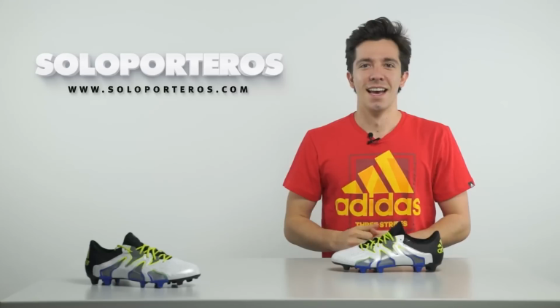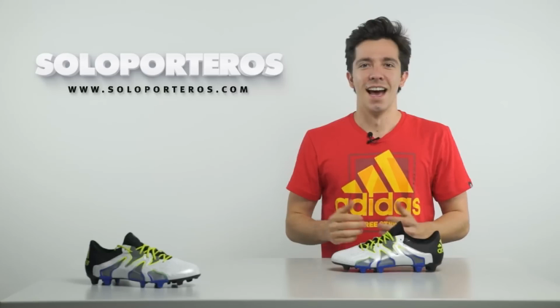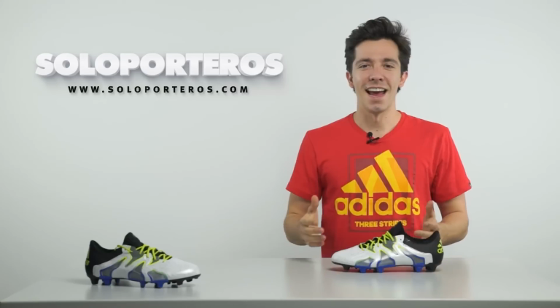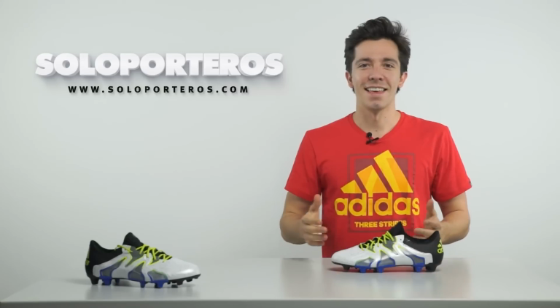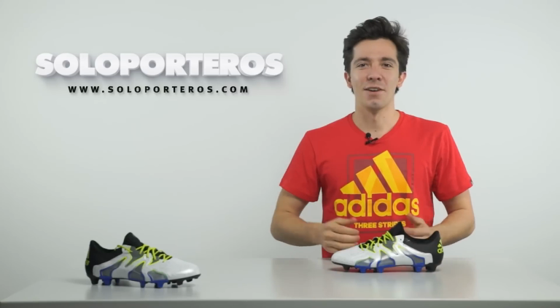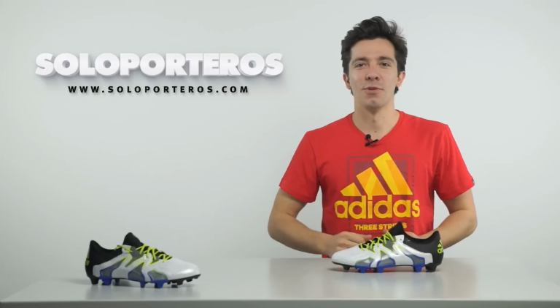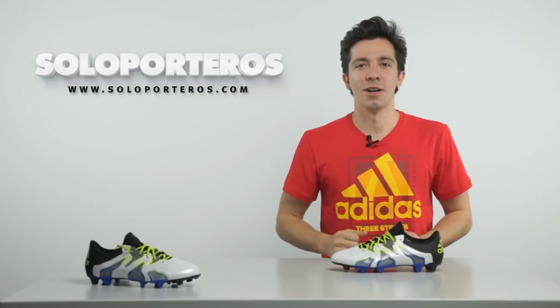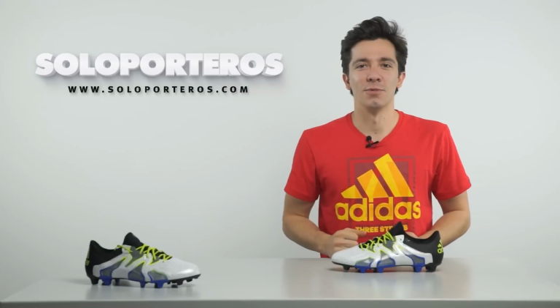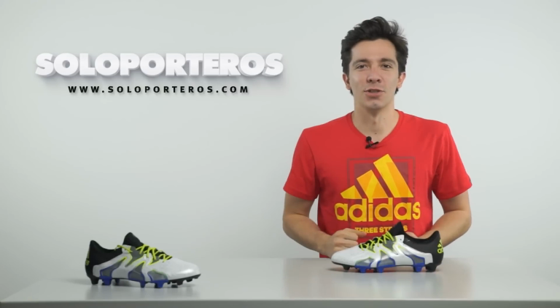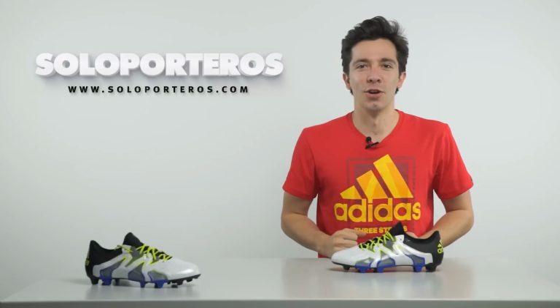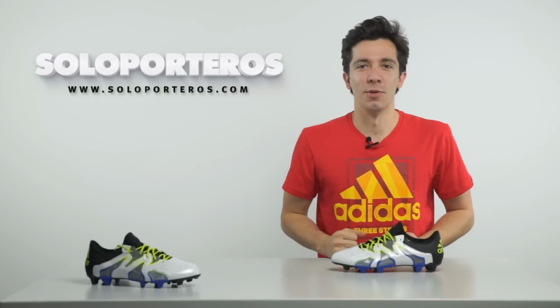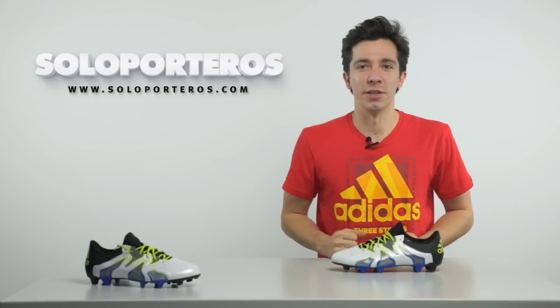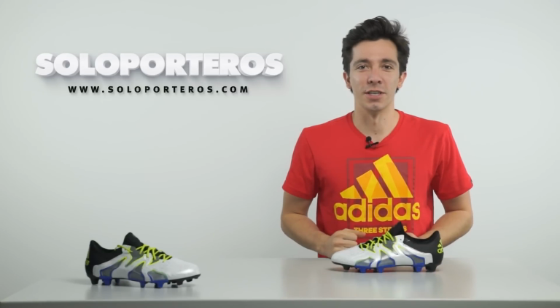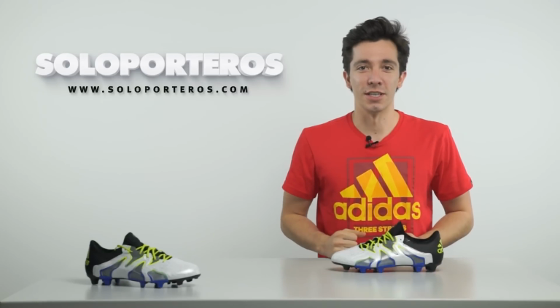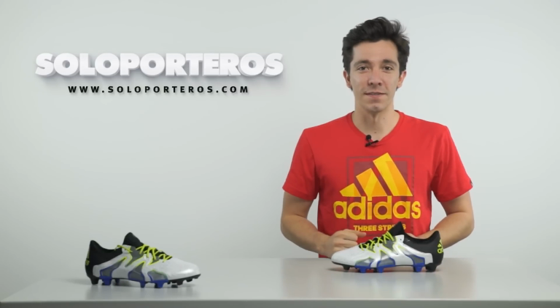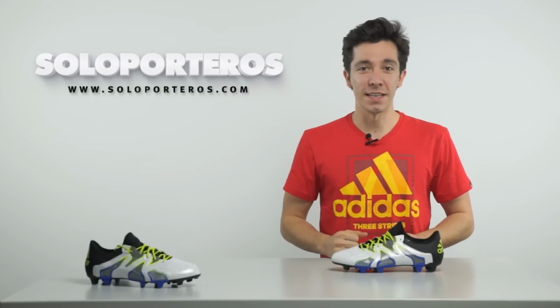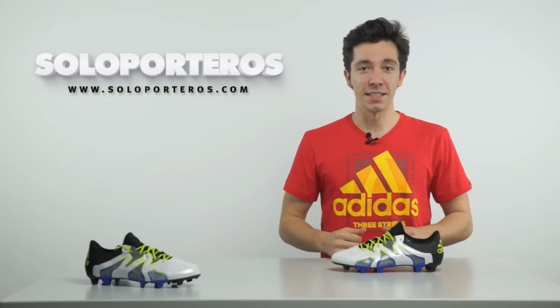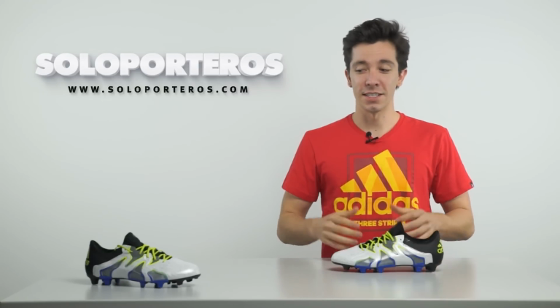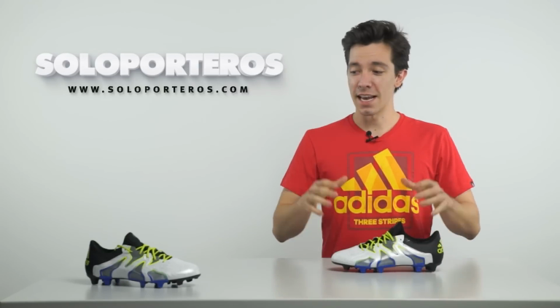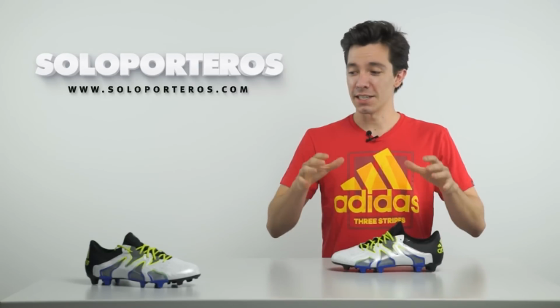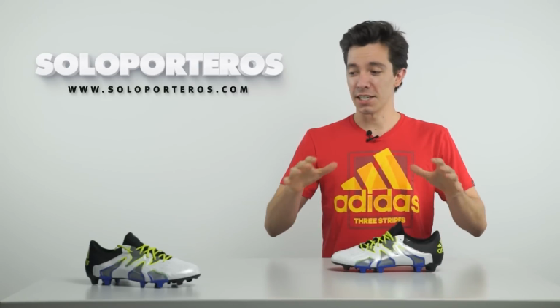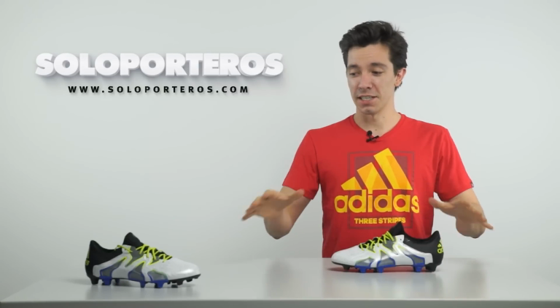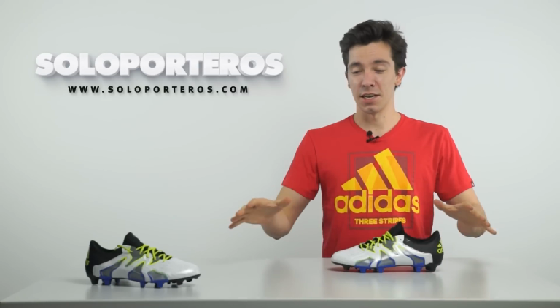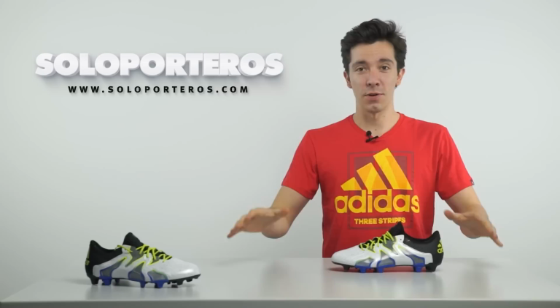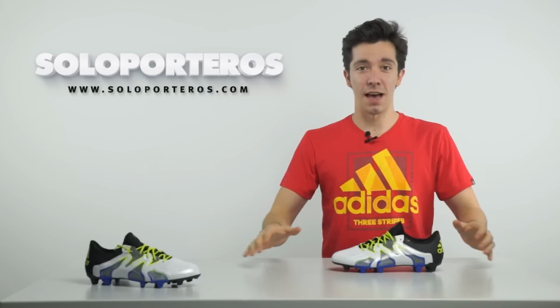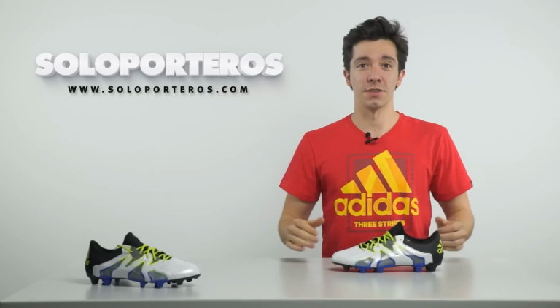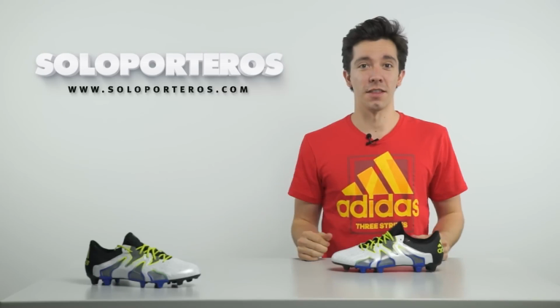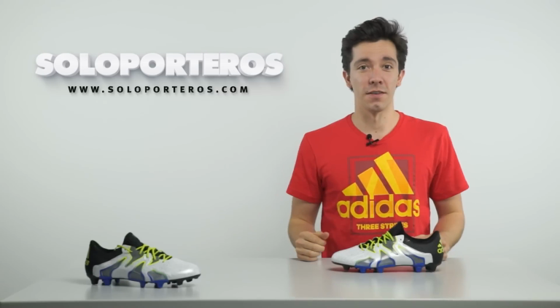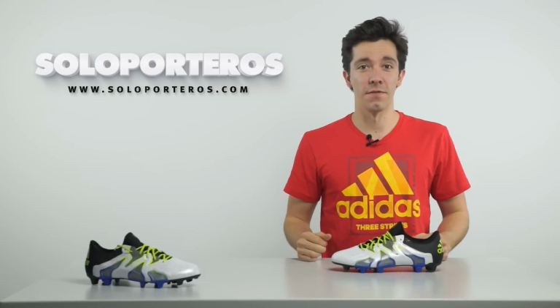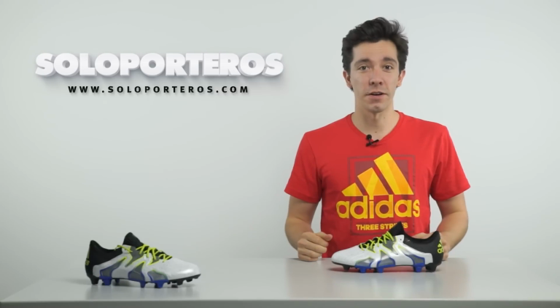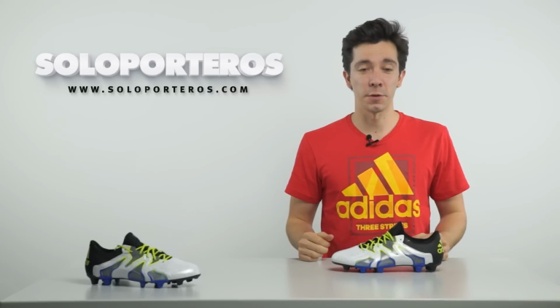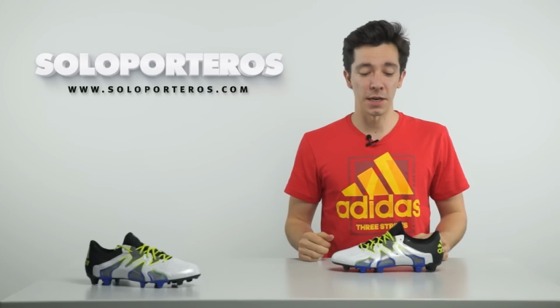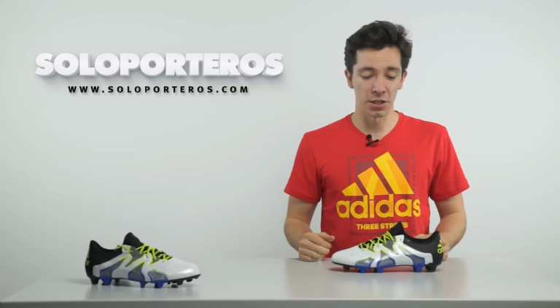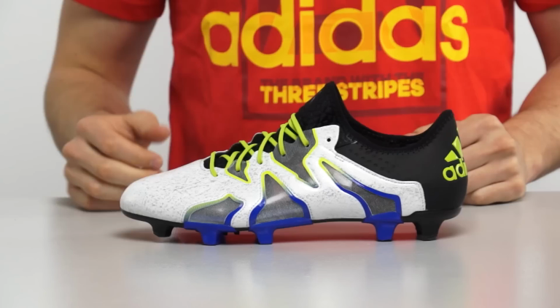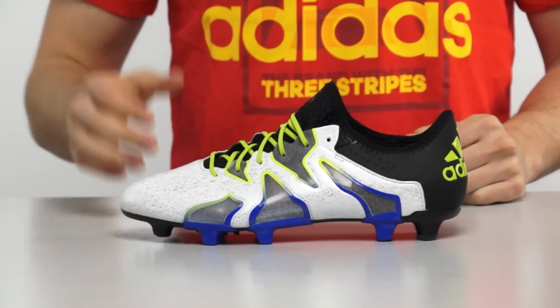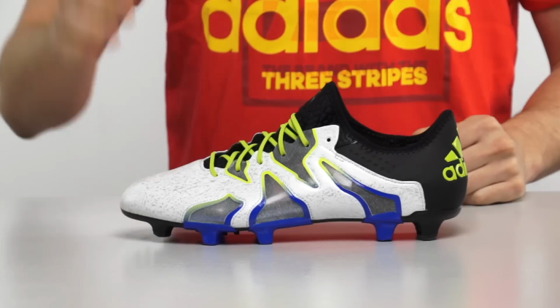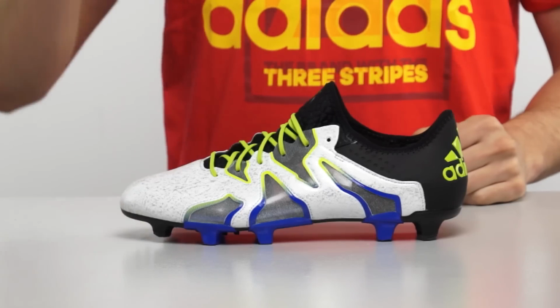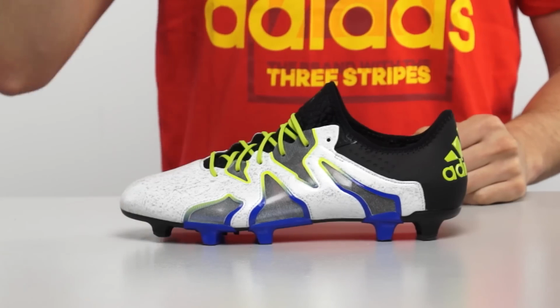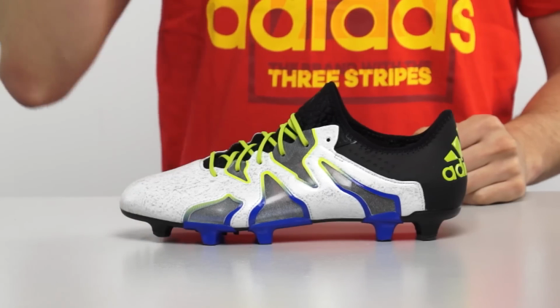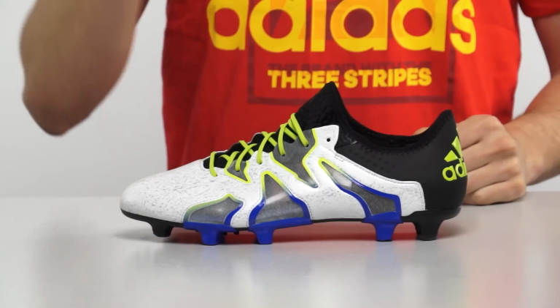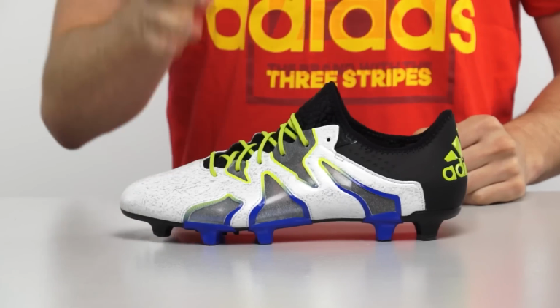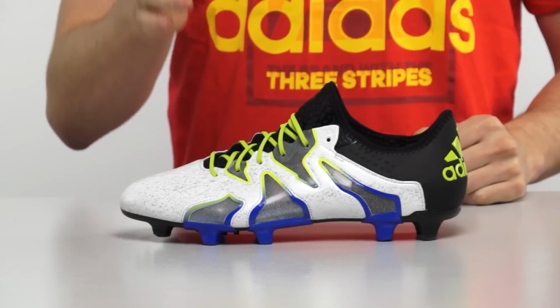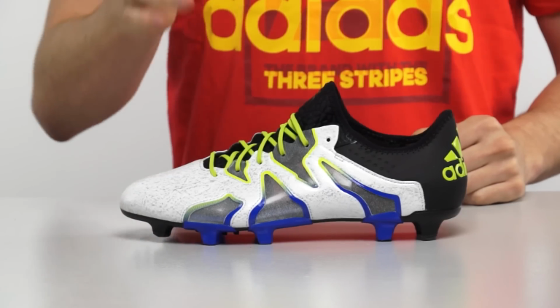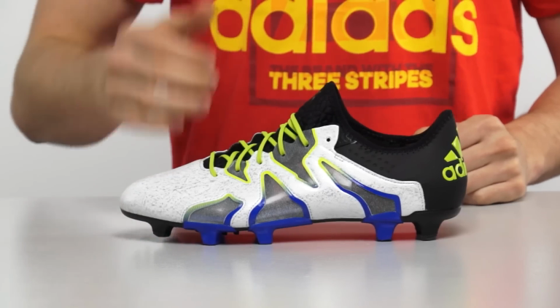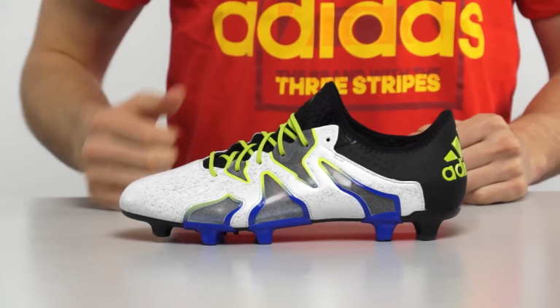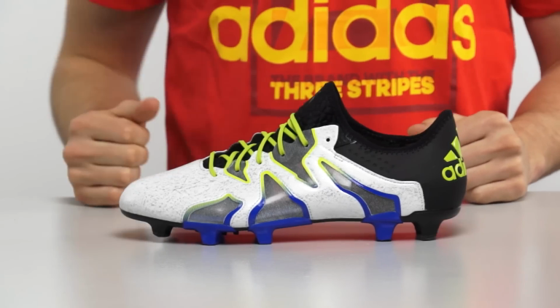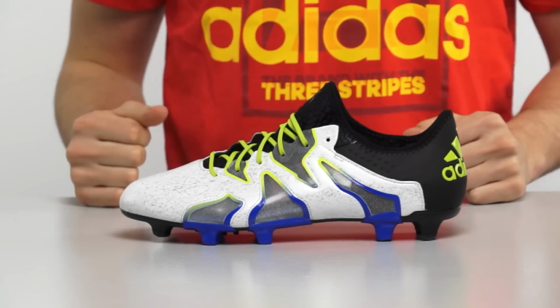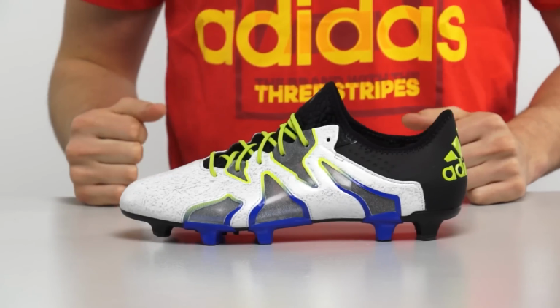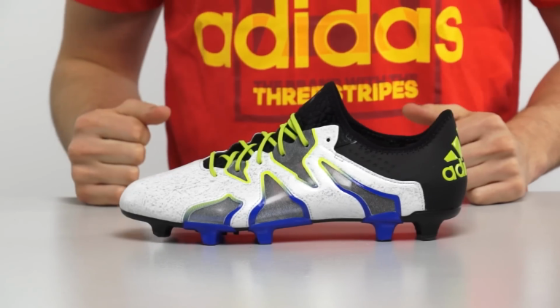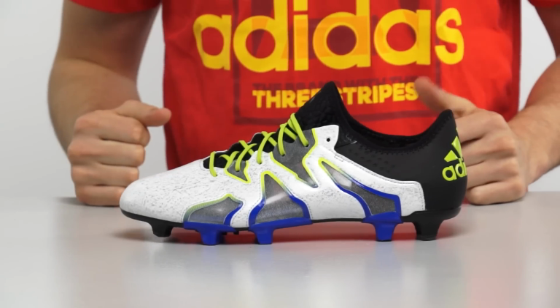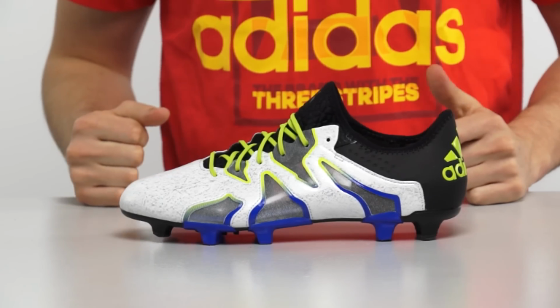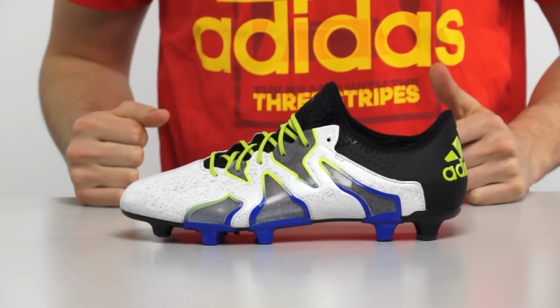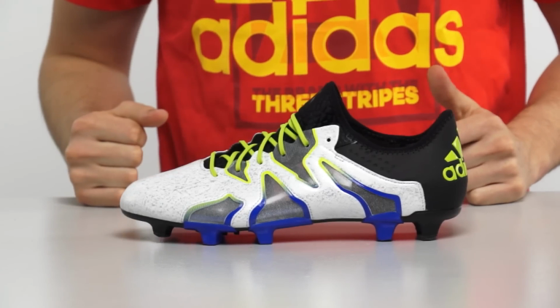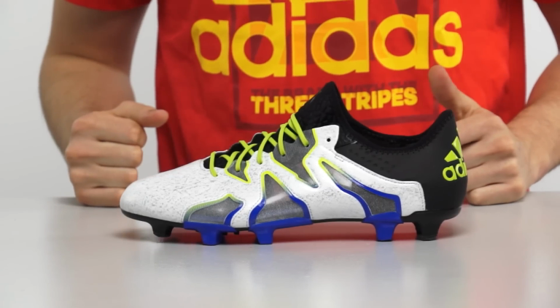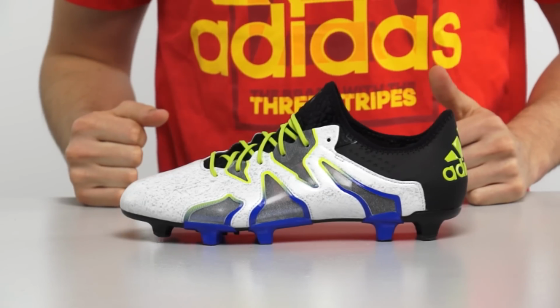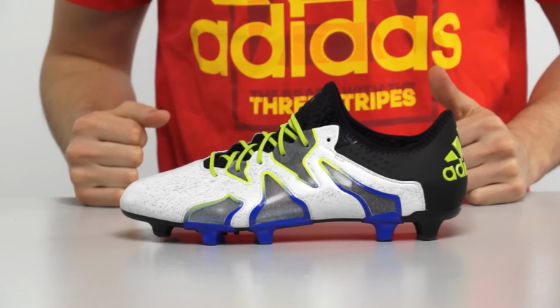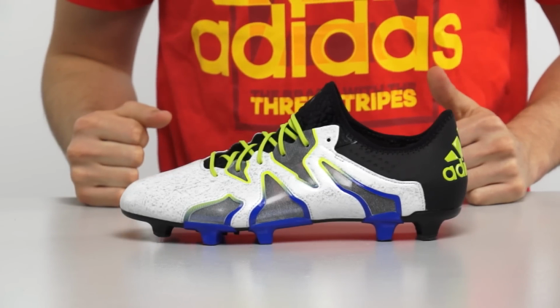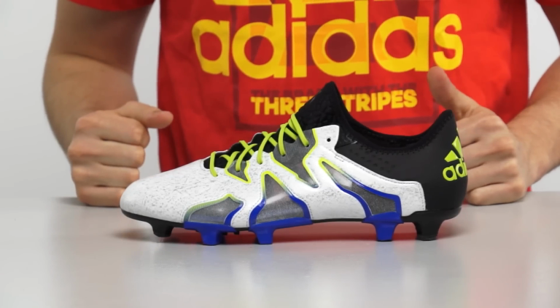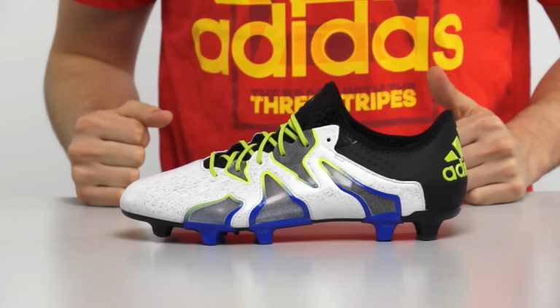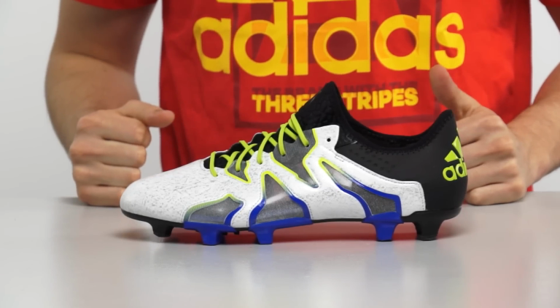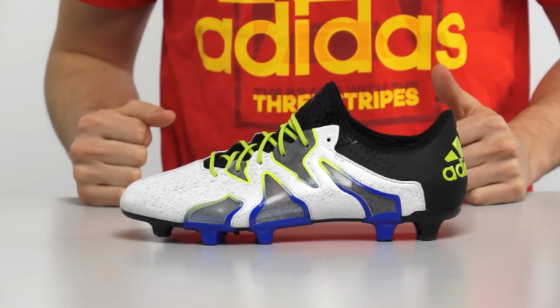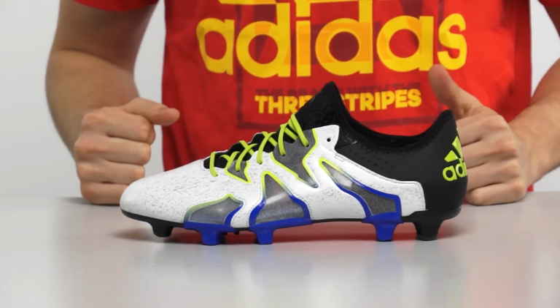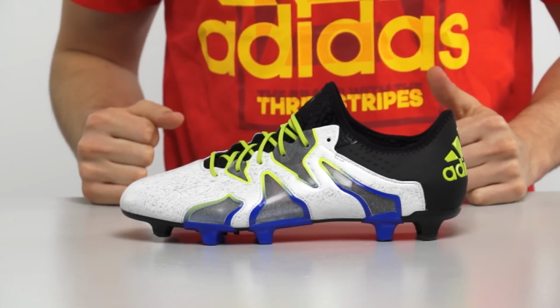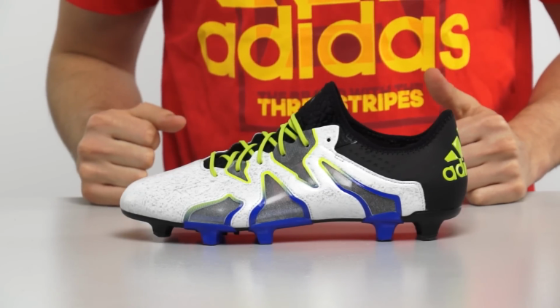Hi there, welcome to Solo Porteros TV. Today, as you can see, we have something very special. This is the Adidas X15 Plus SL.